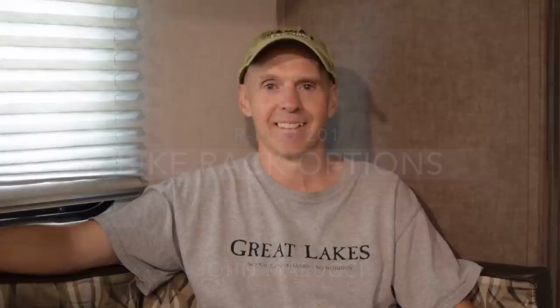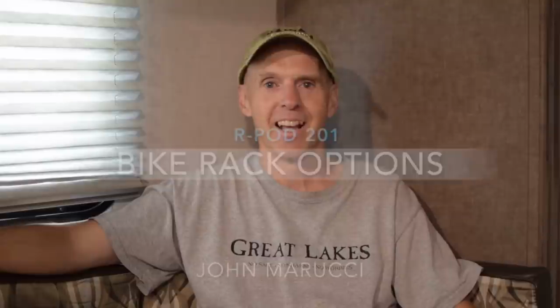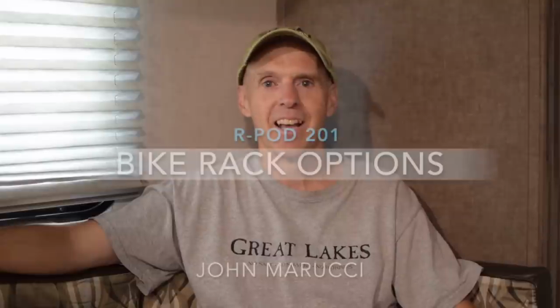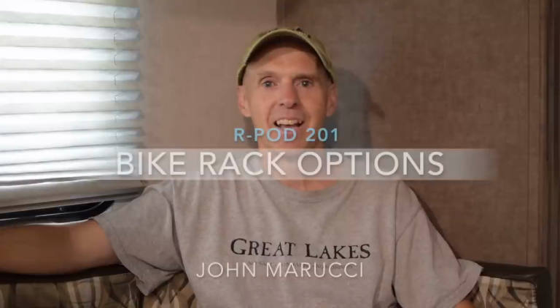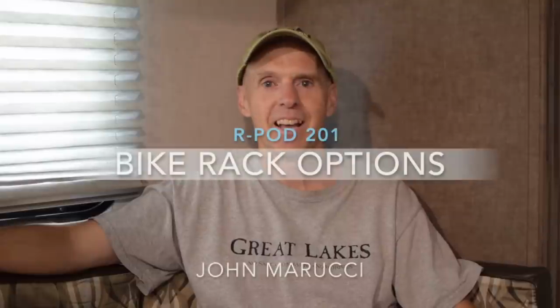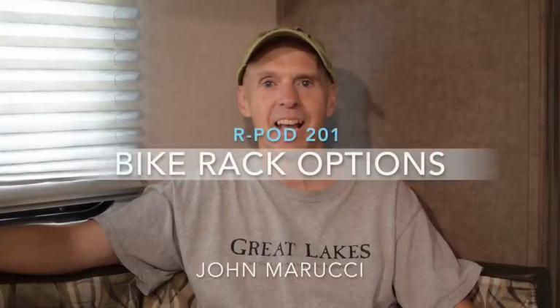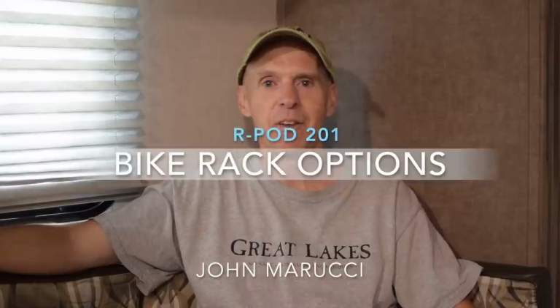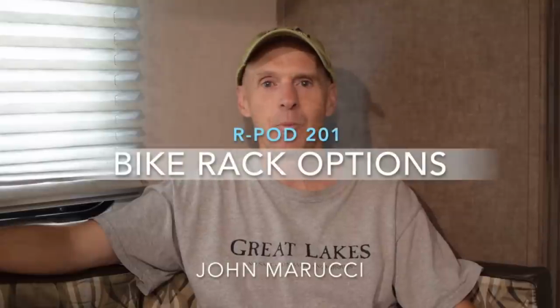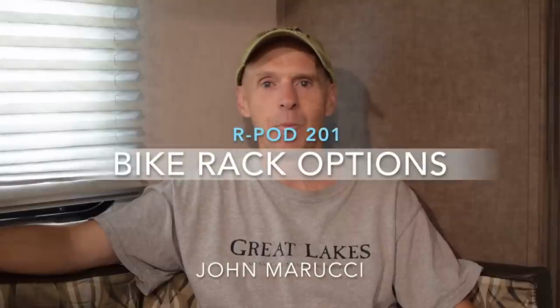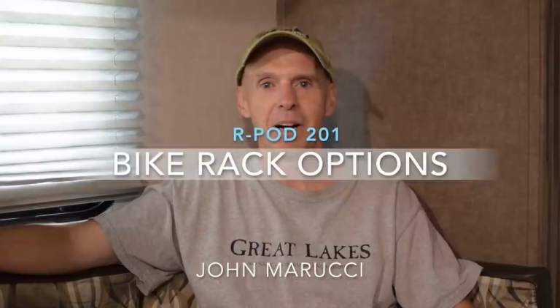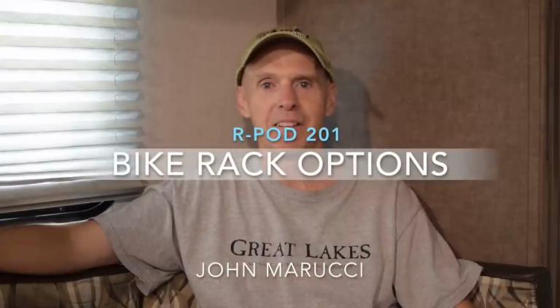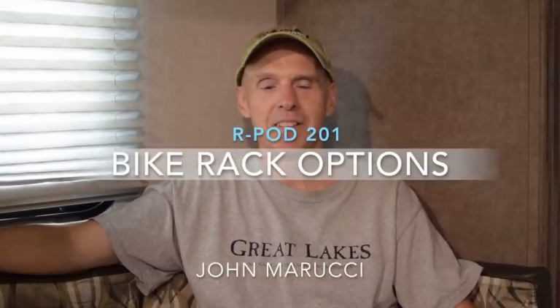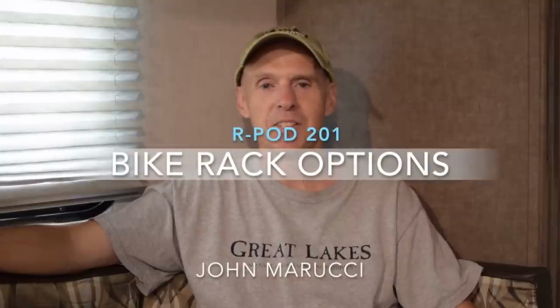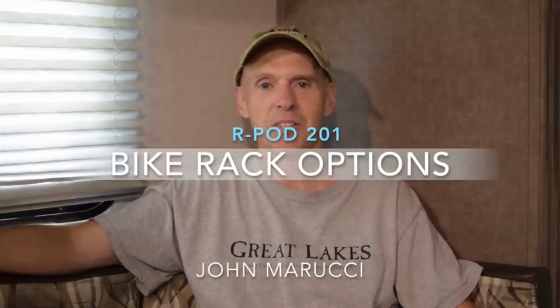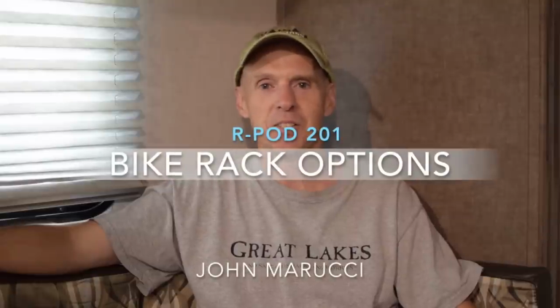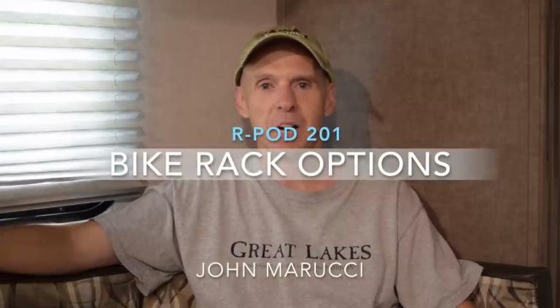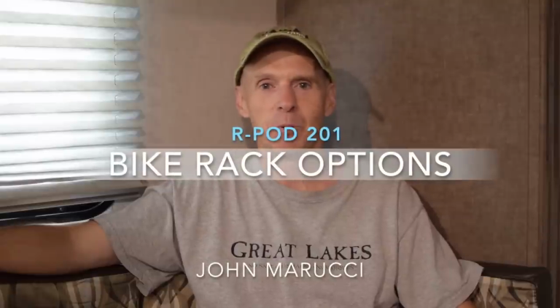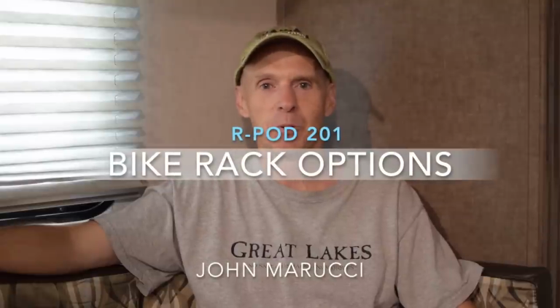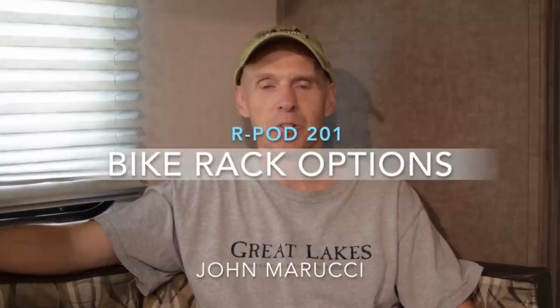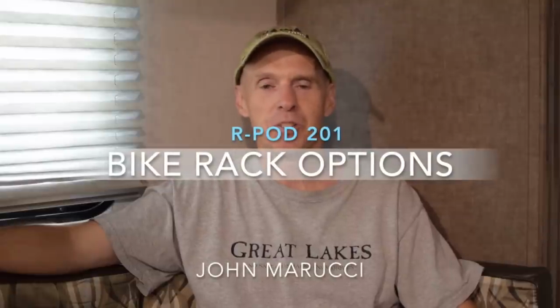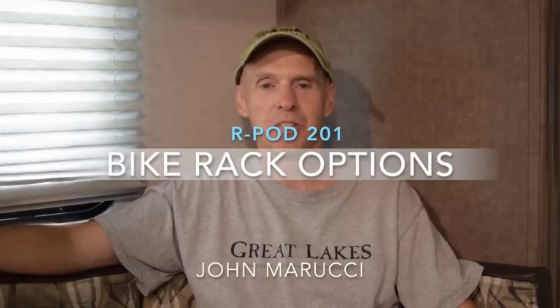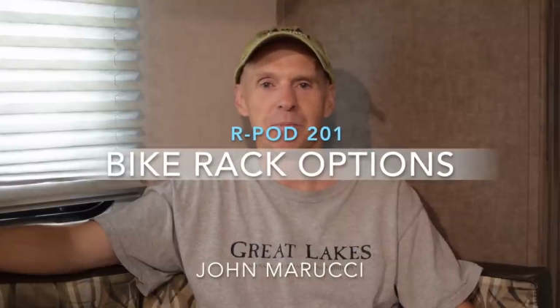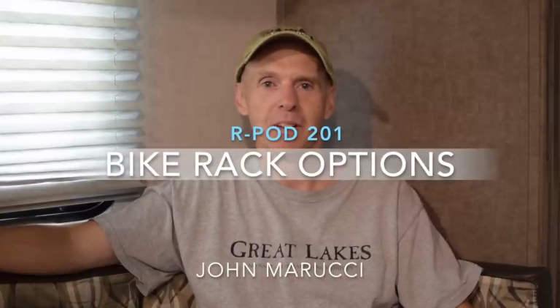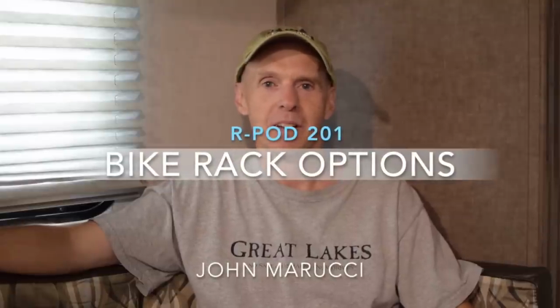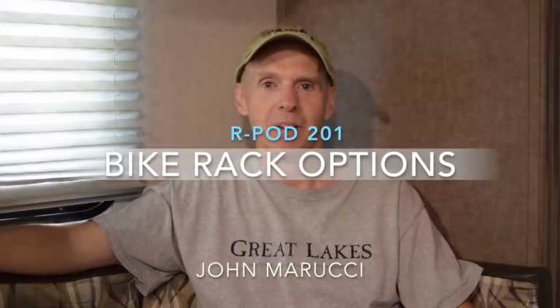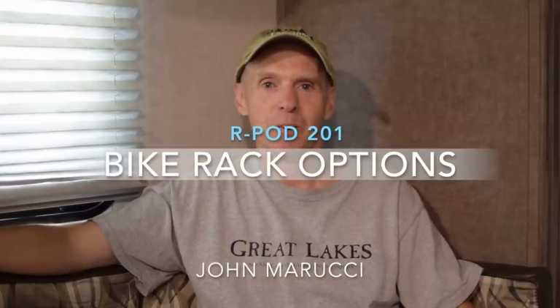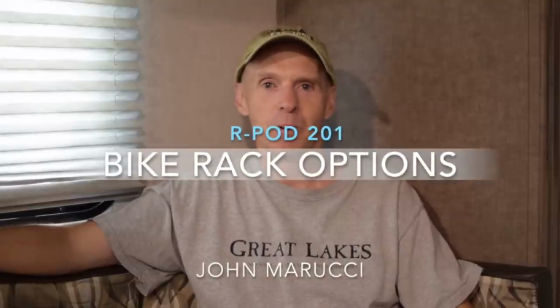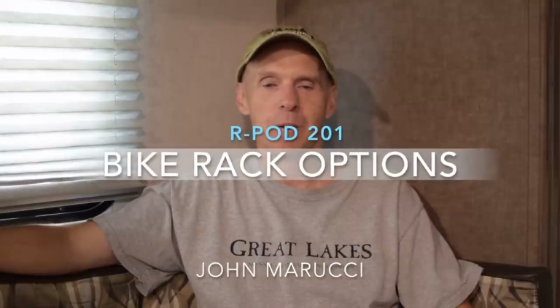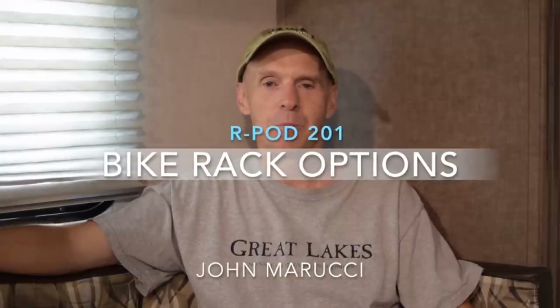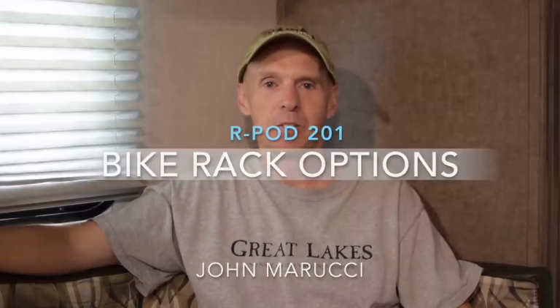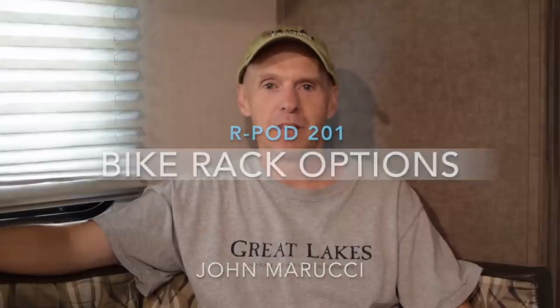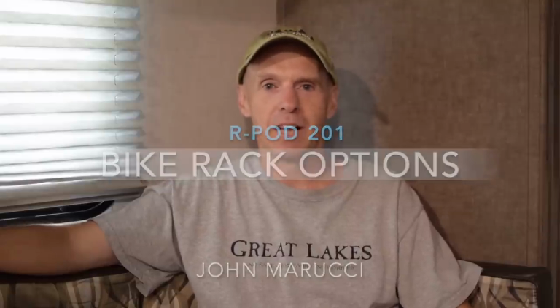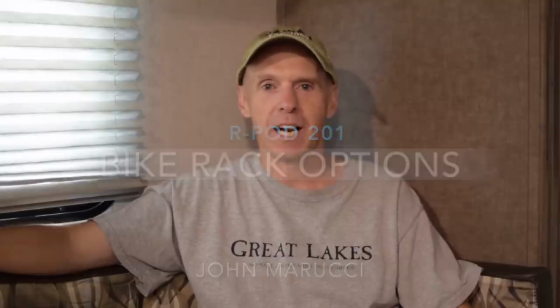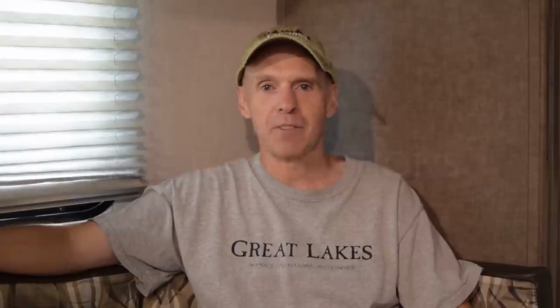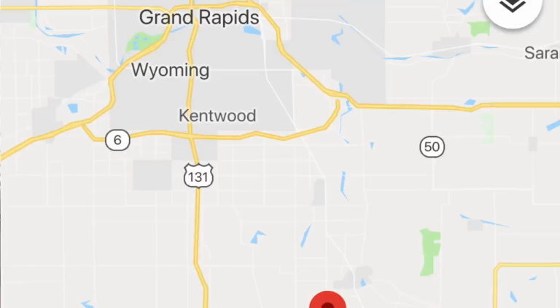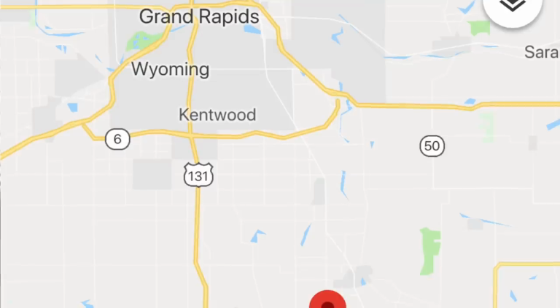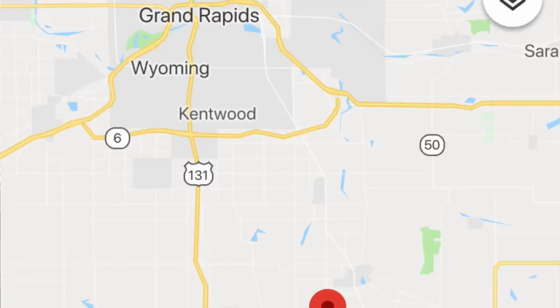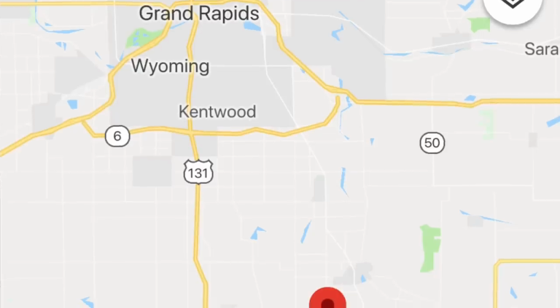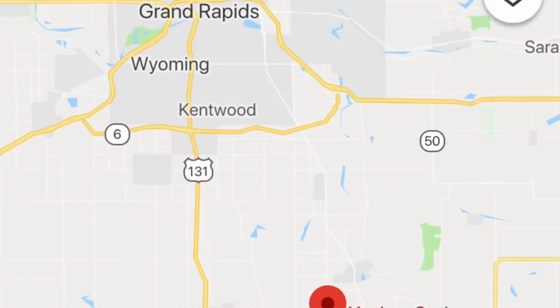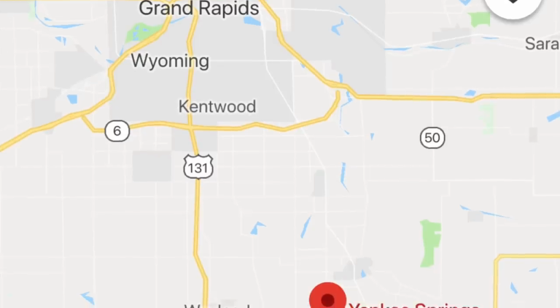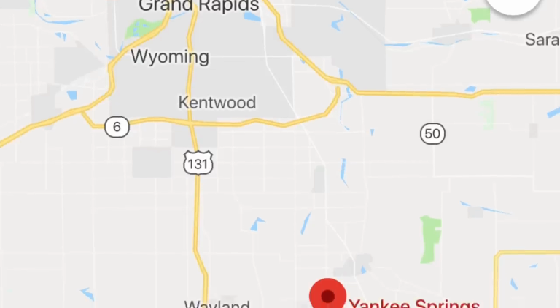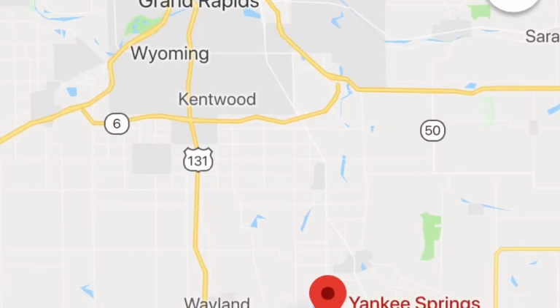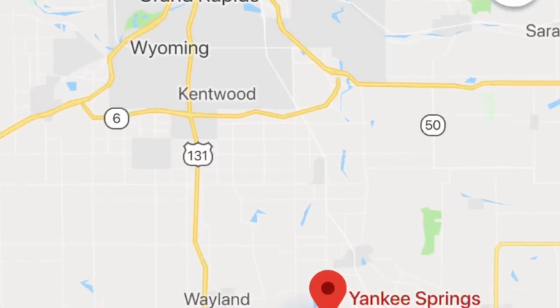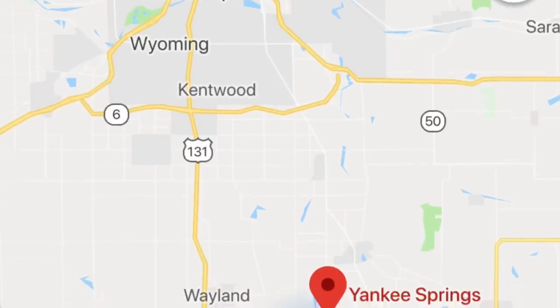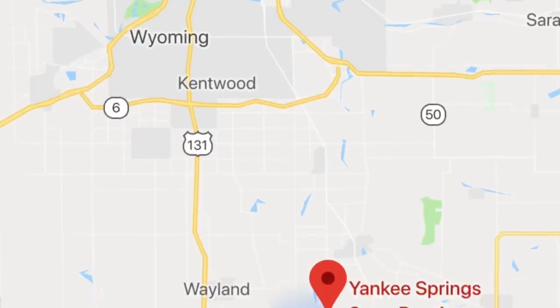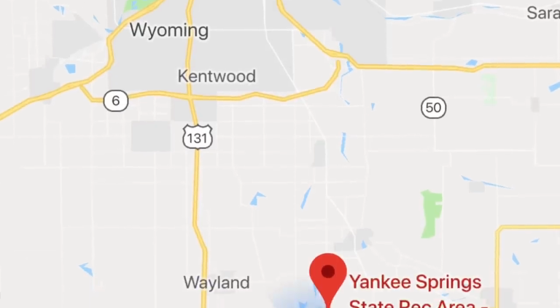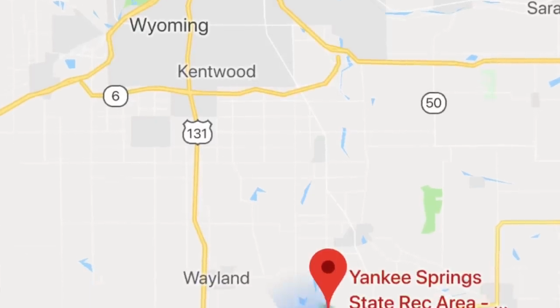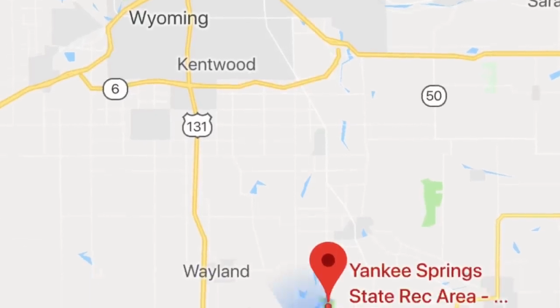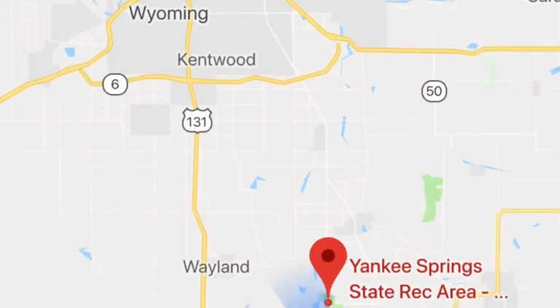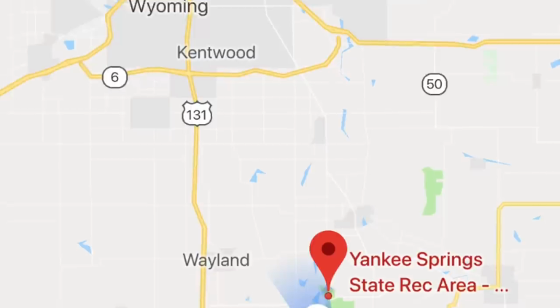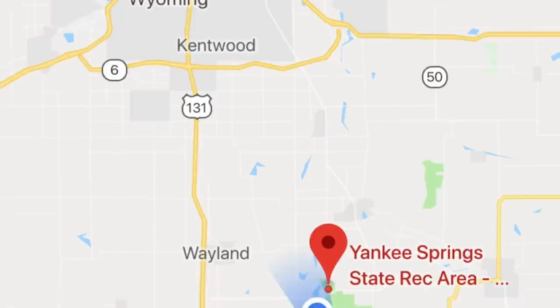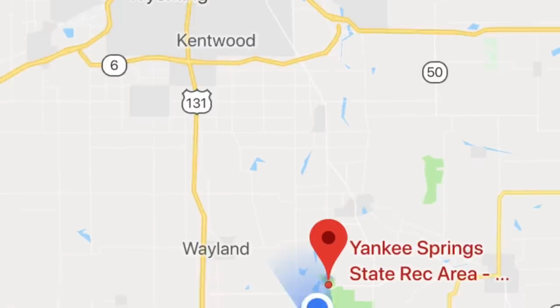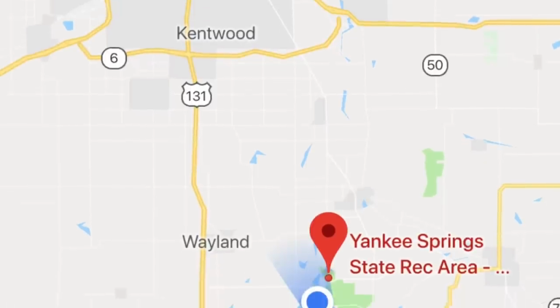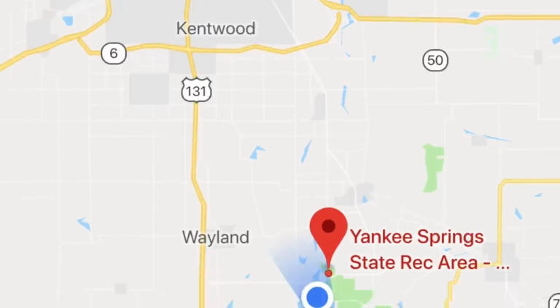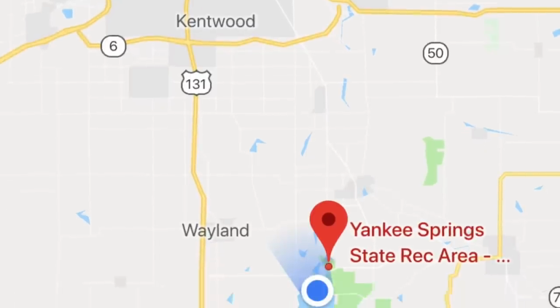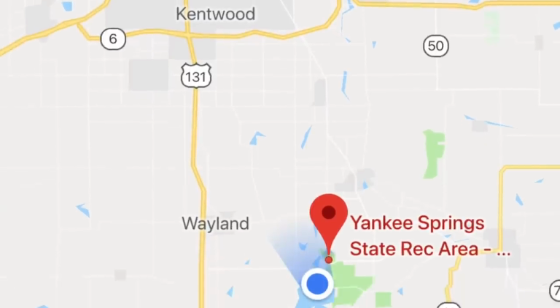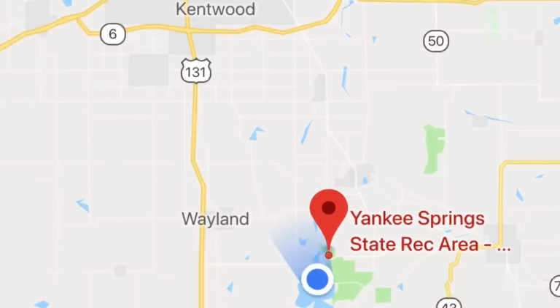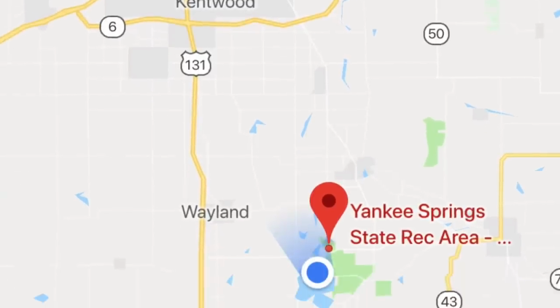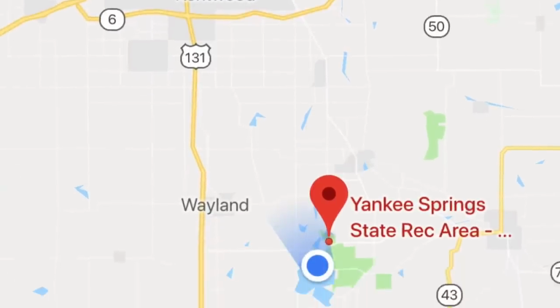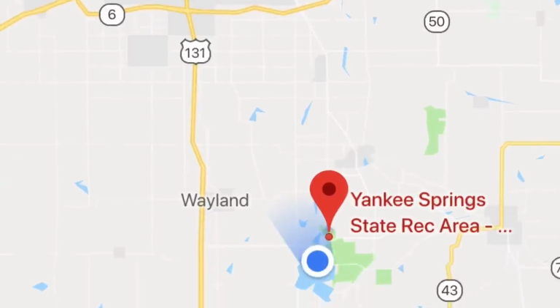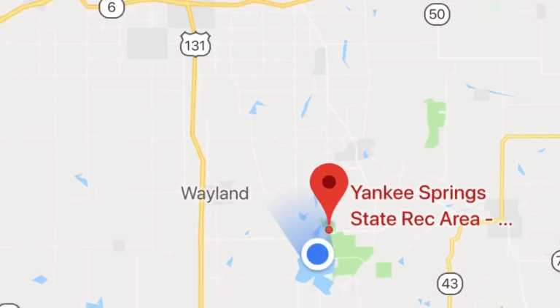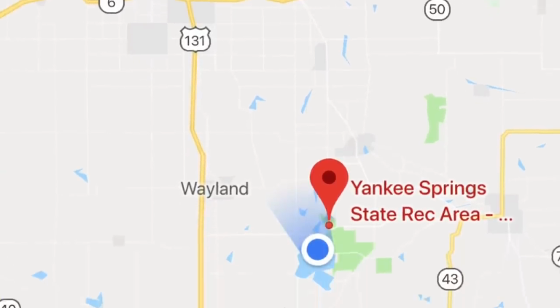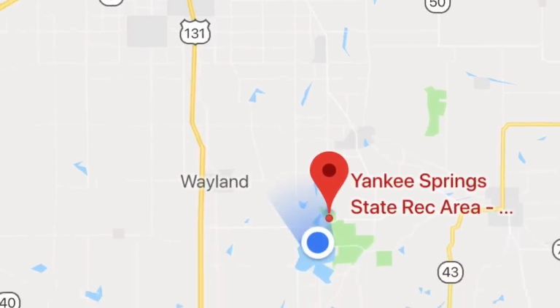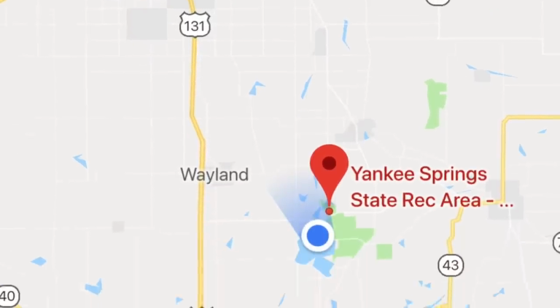Hey everybody, this is John Marucci. We're coming to you live from Yankee Springs State Recreational Area in Gunn Lake, Michigan.